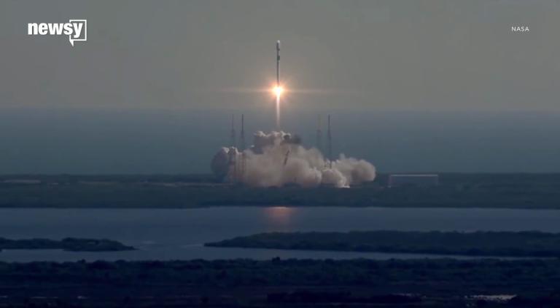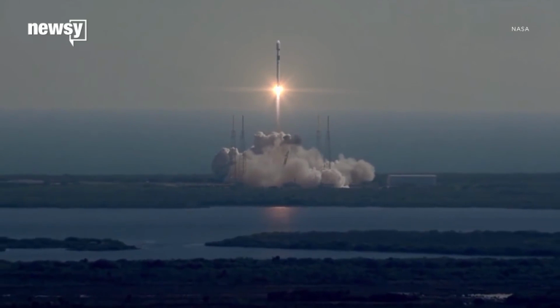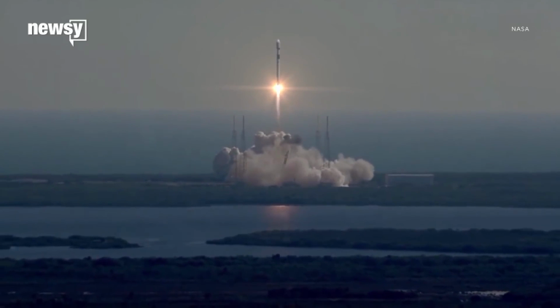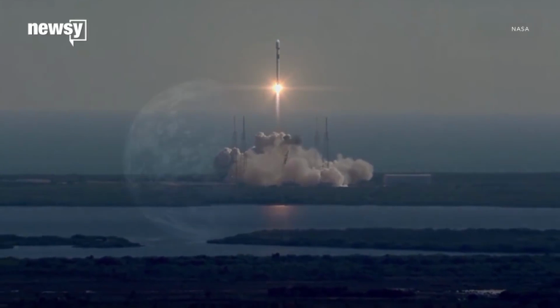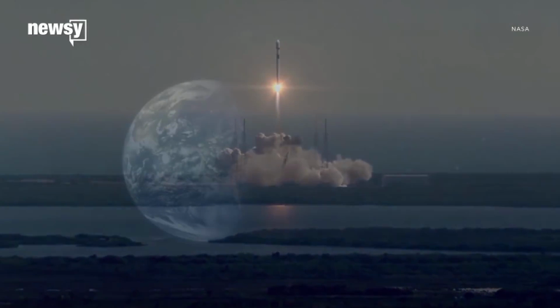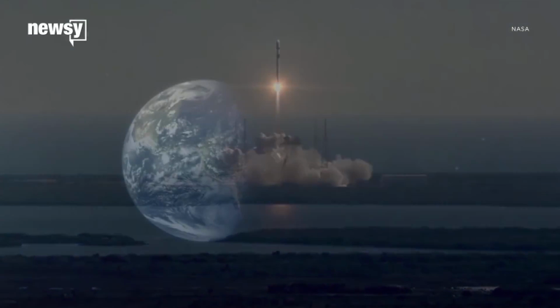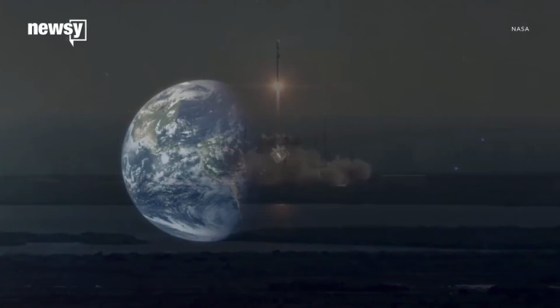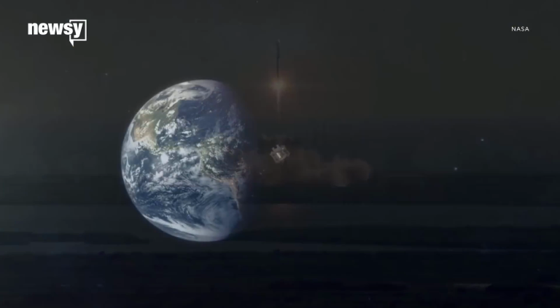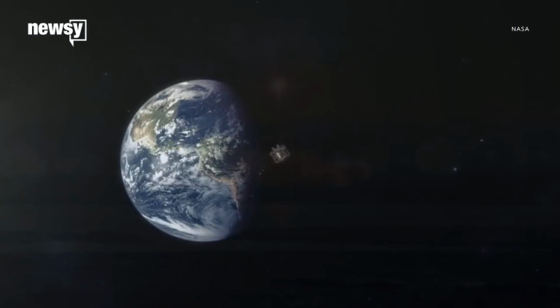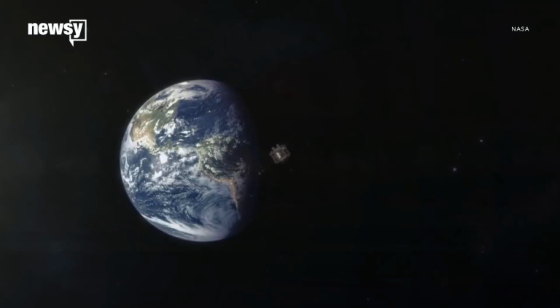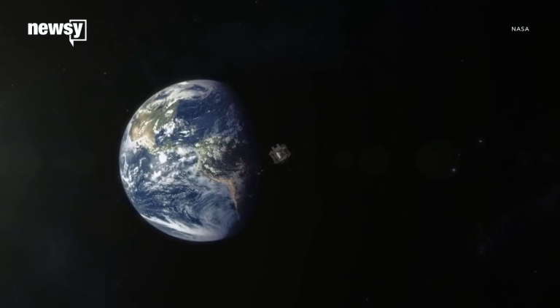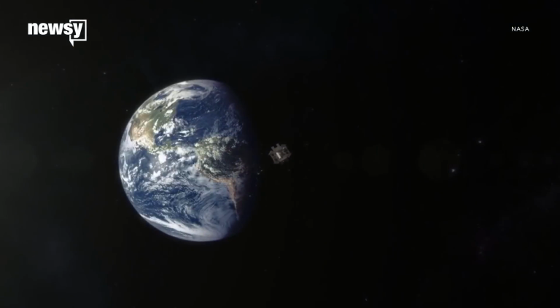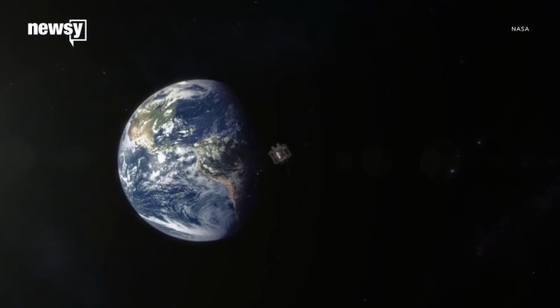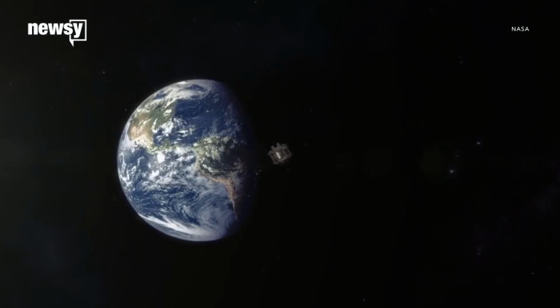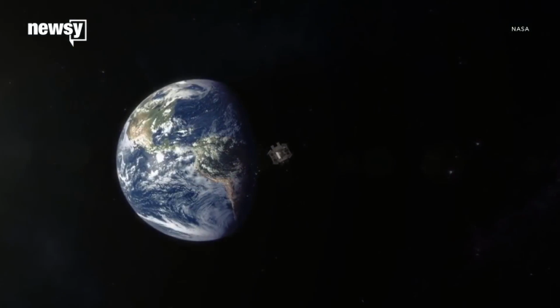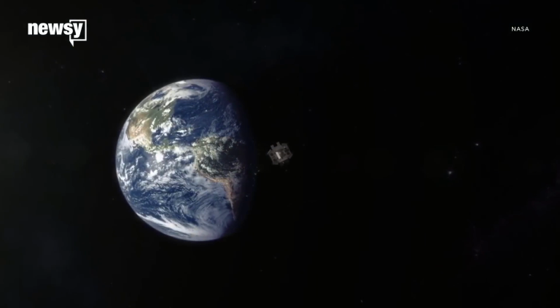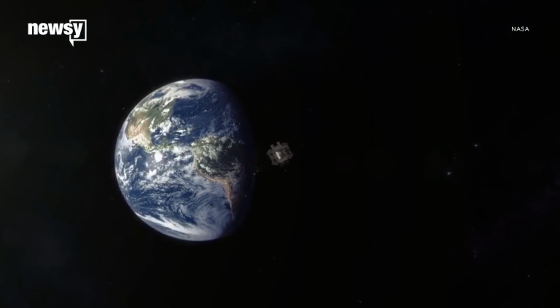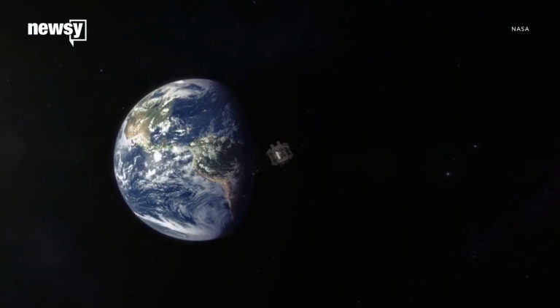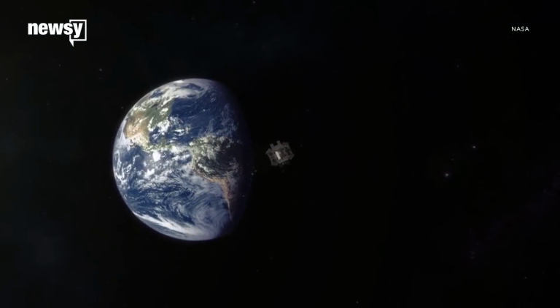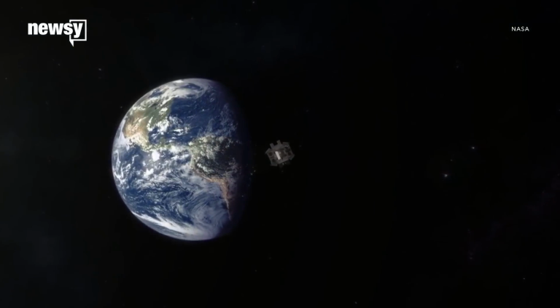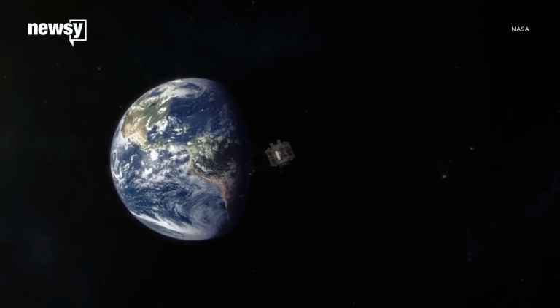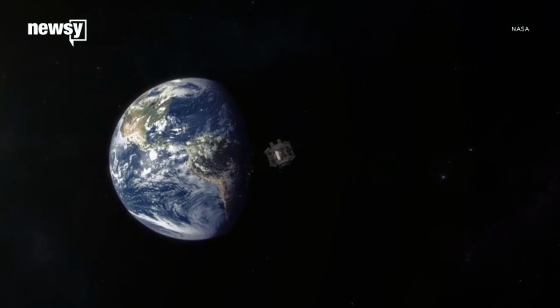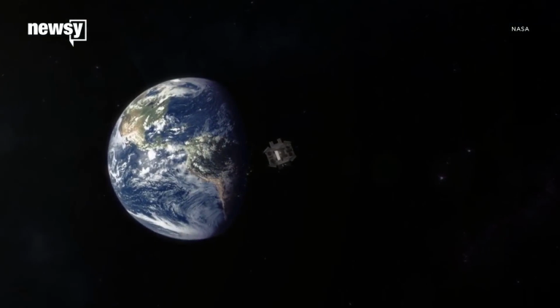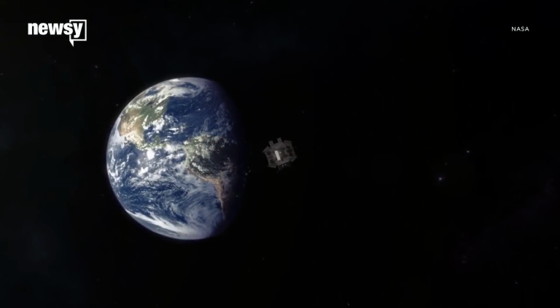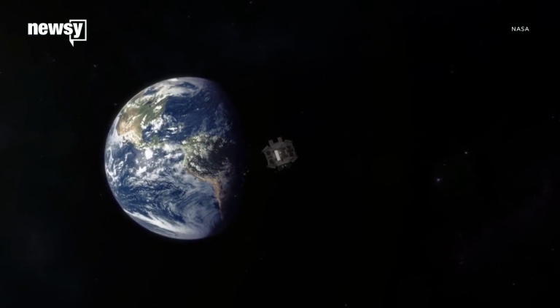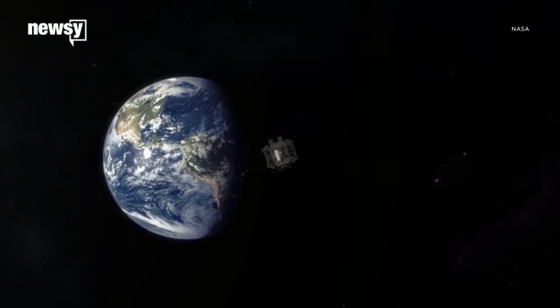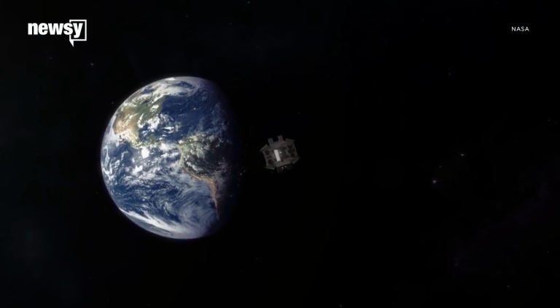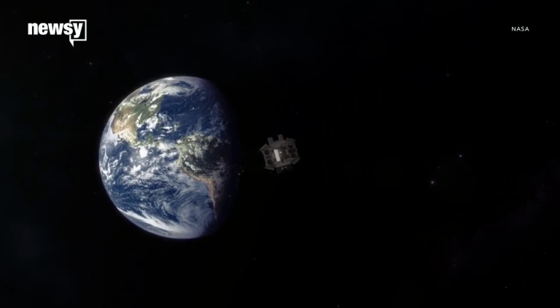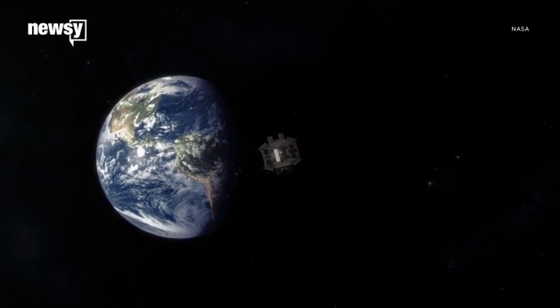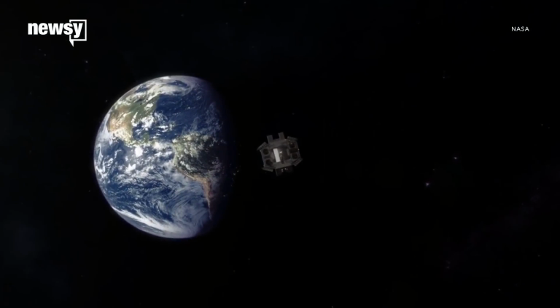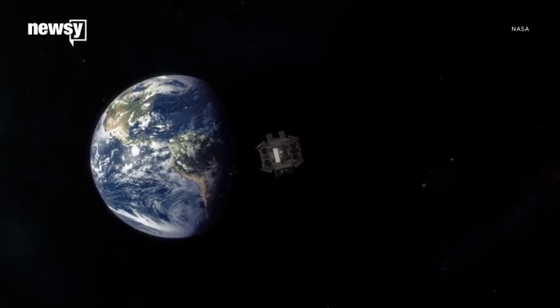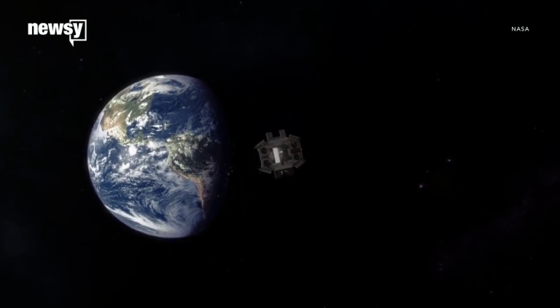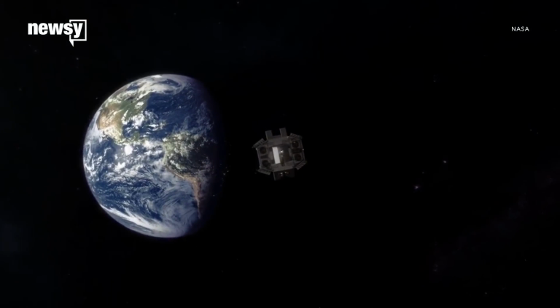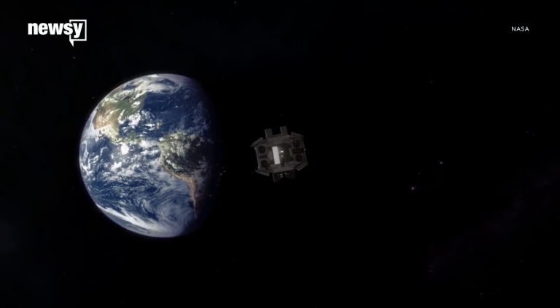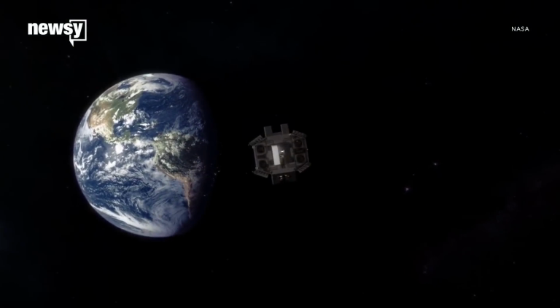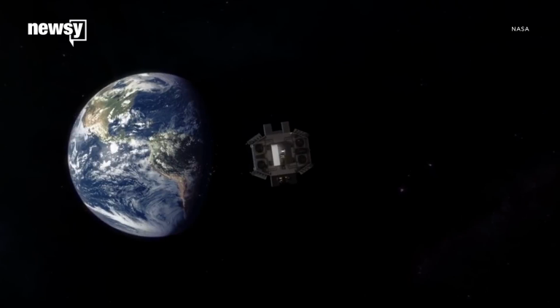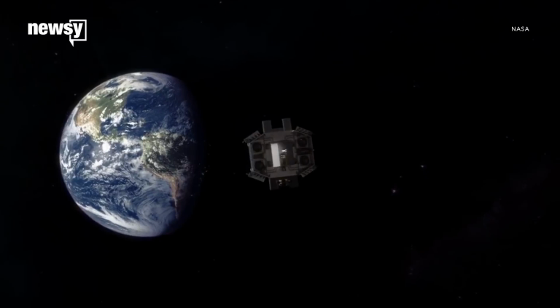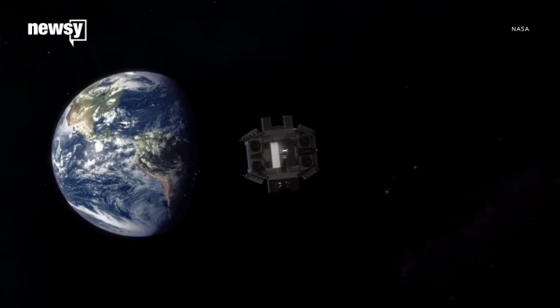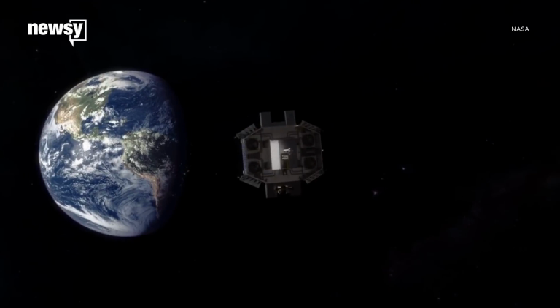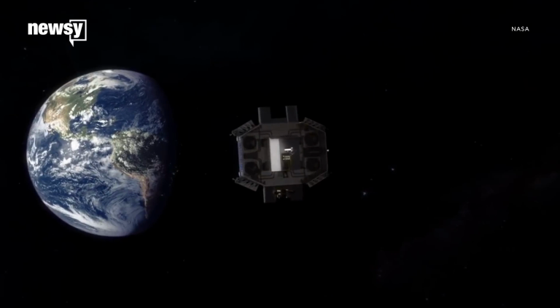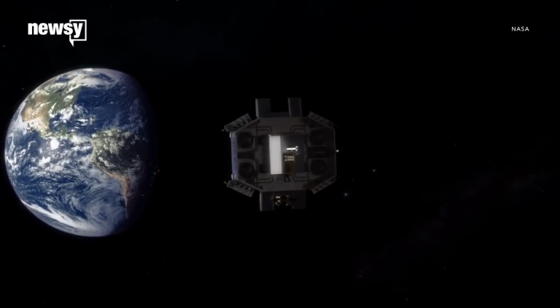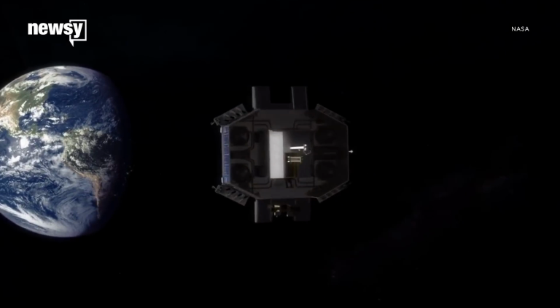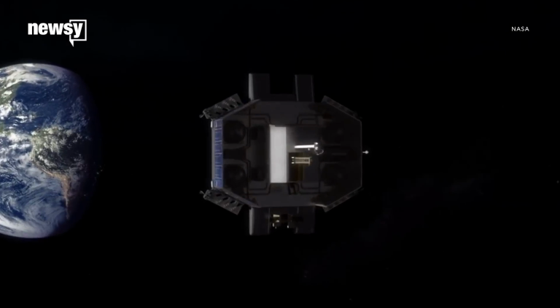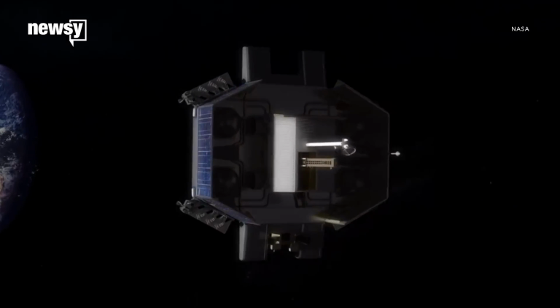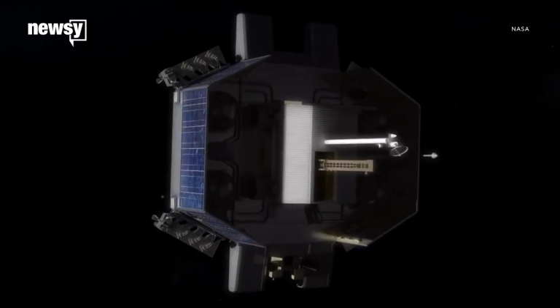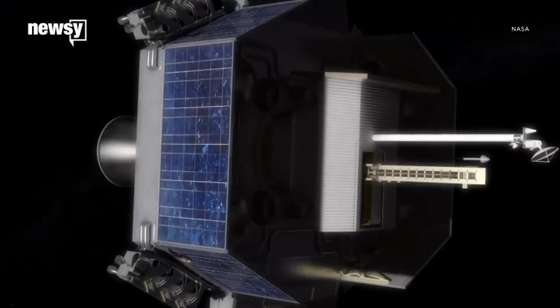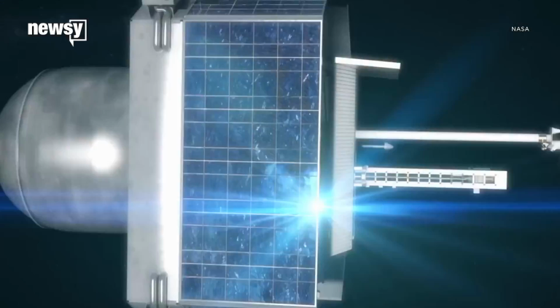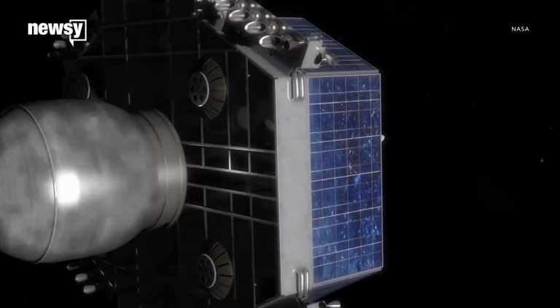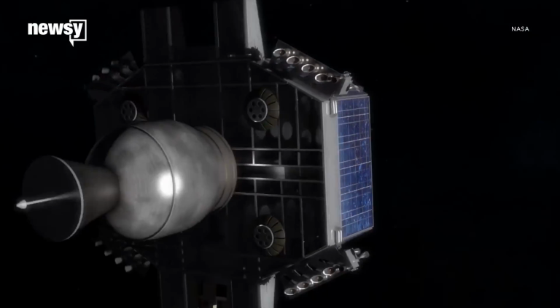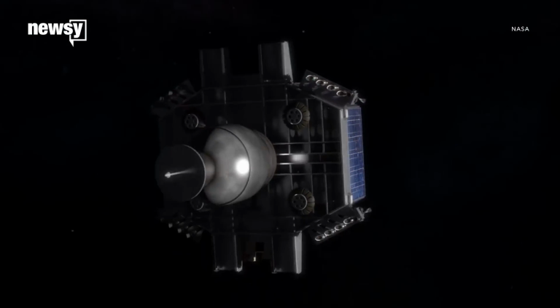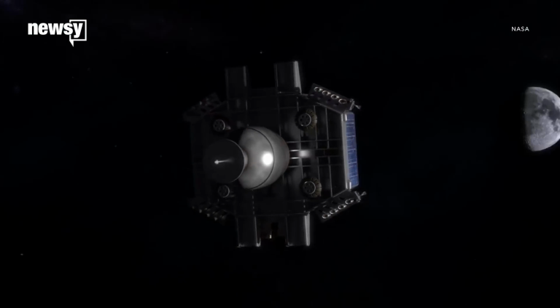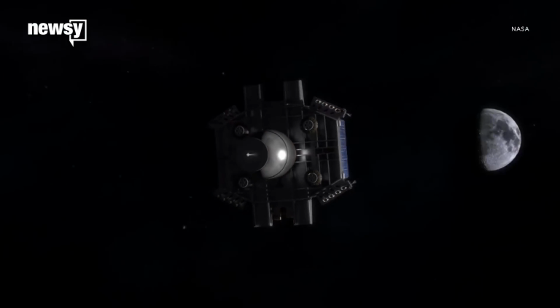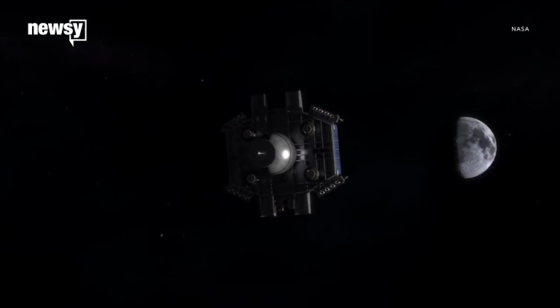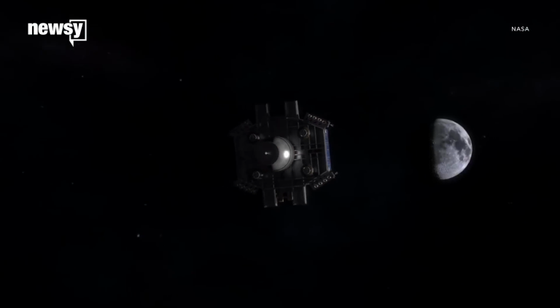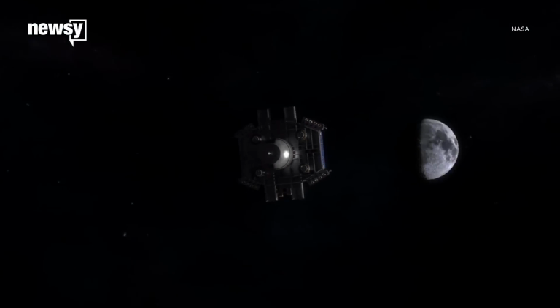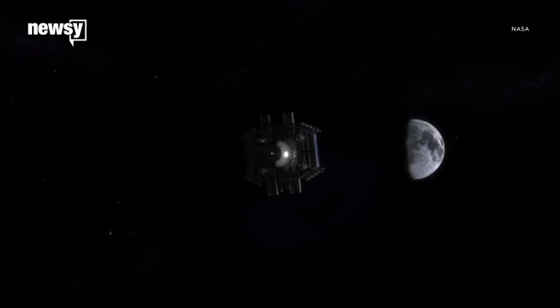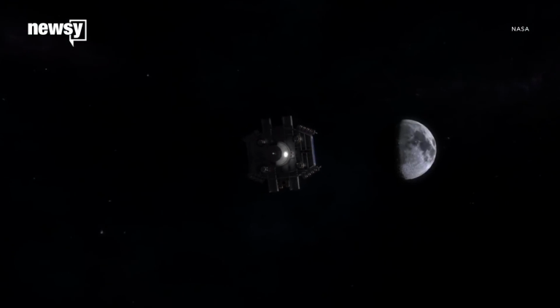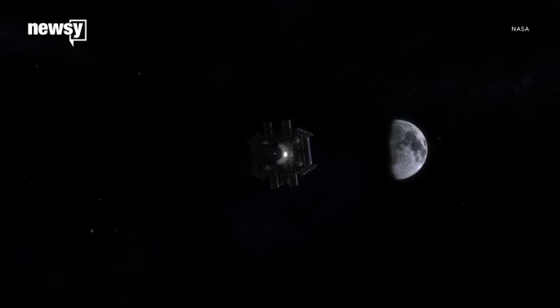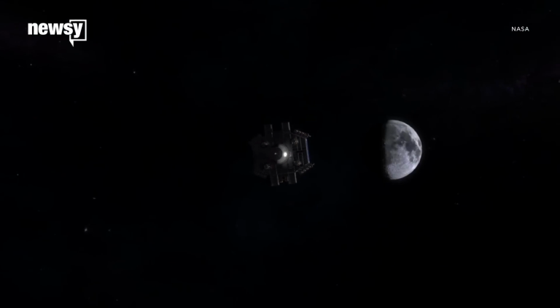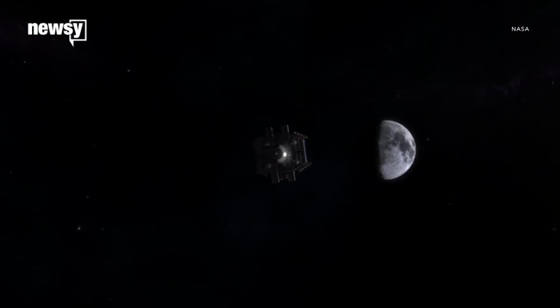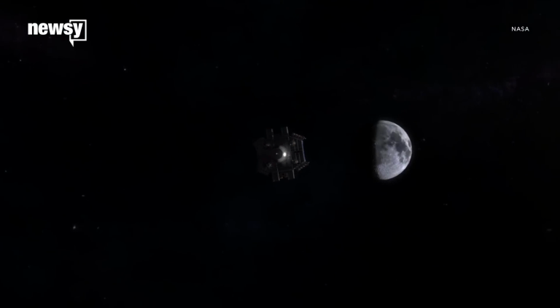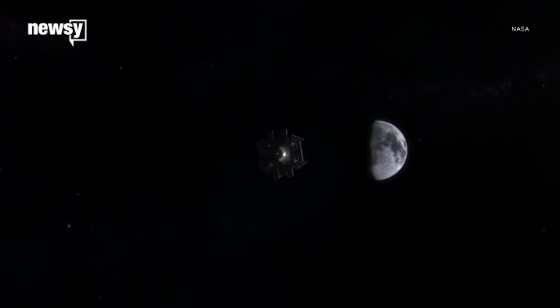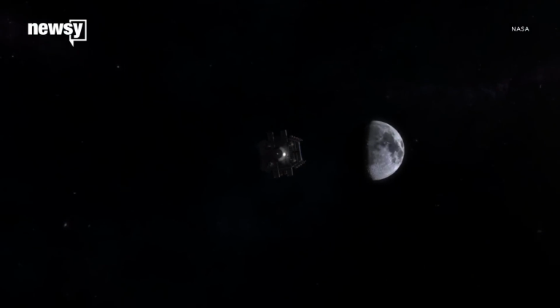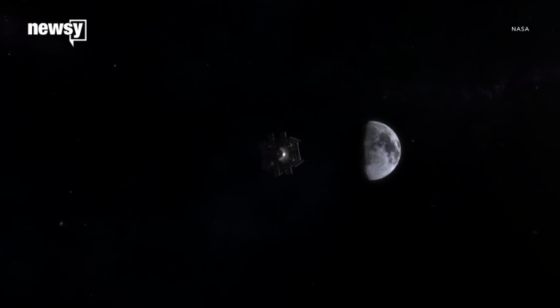For the first time, NASA says it's found definitive proof of water, or more specifically, water ice, on the moon's surface.